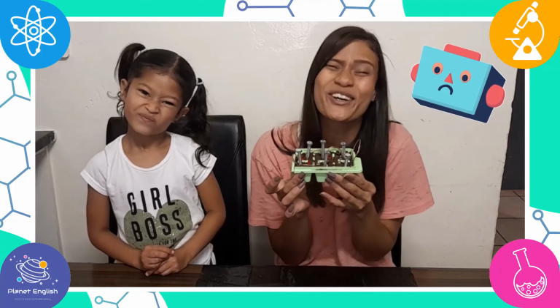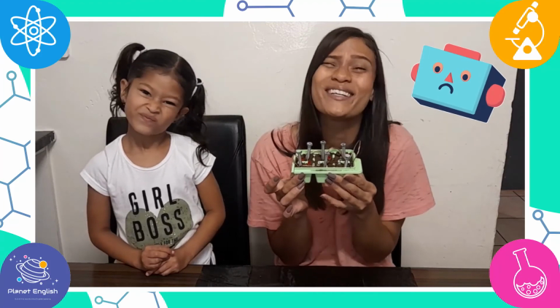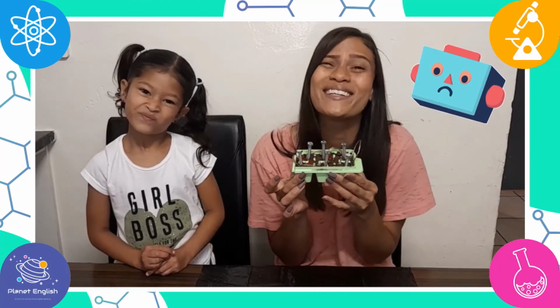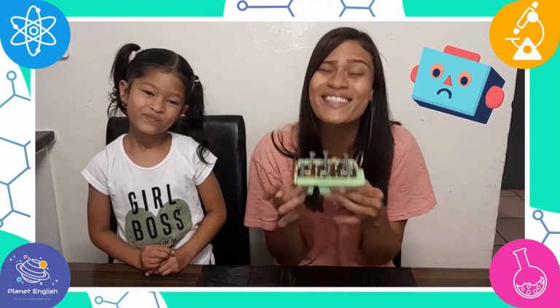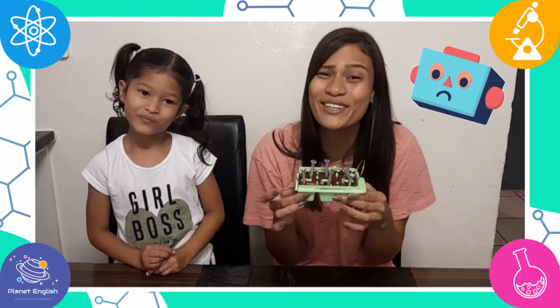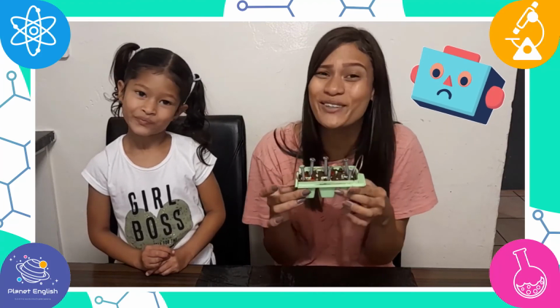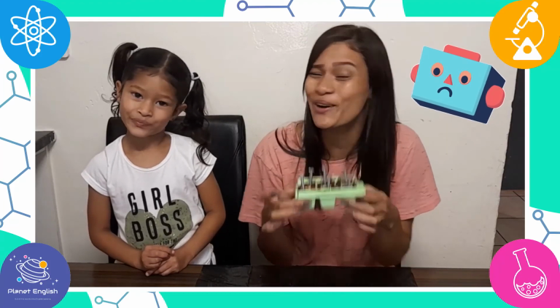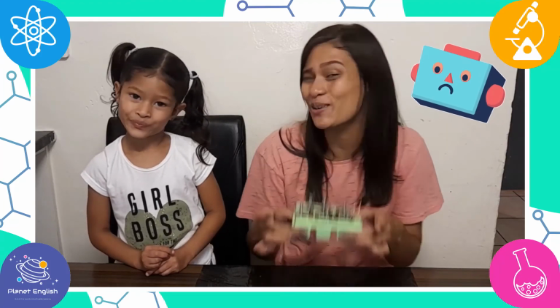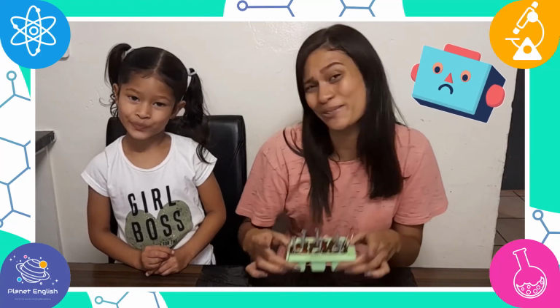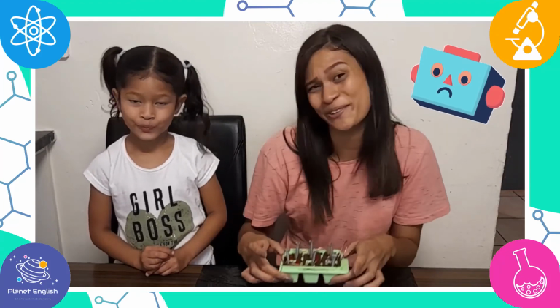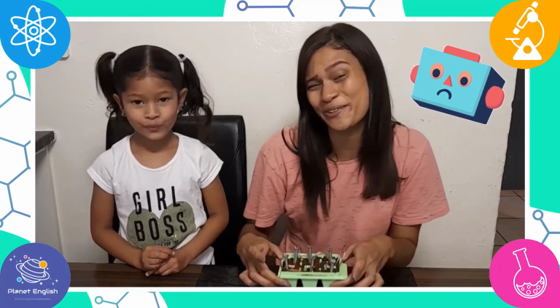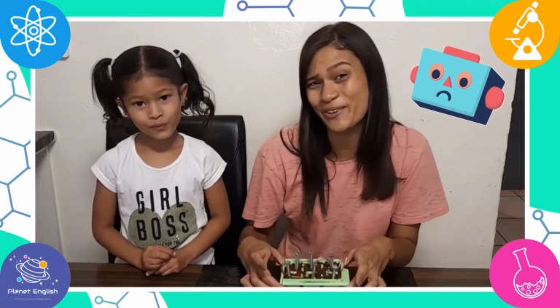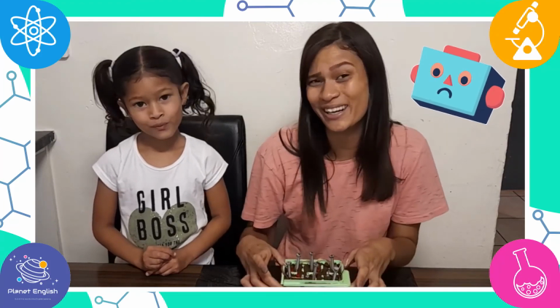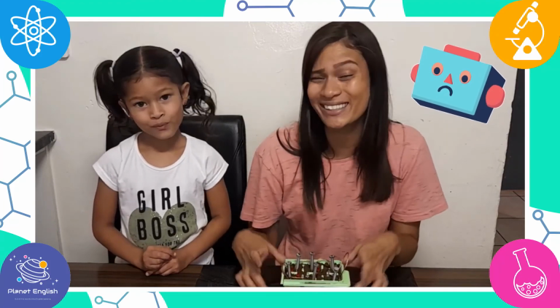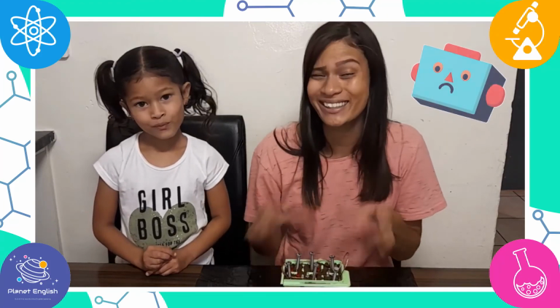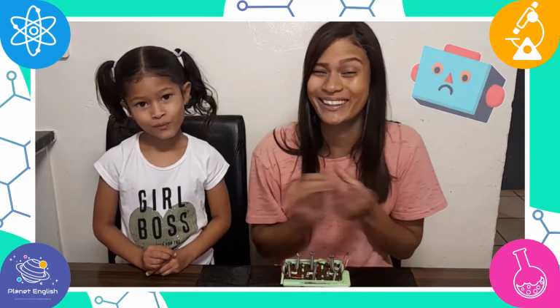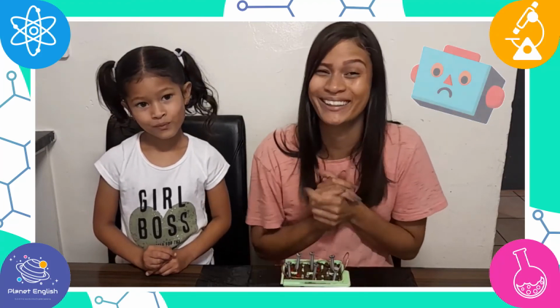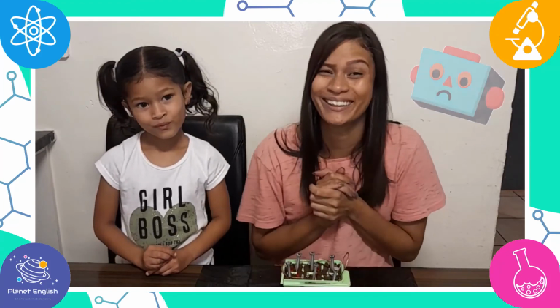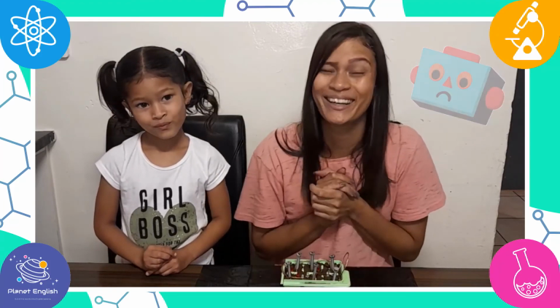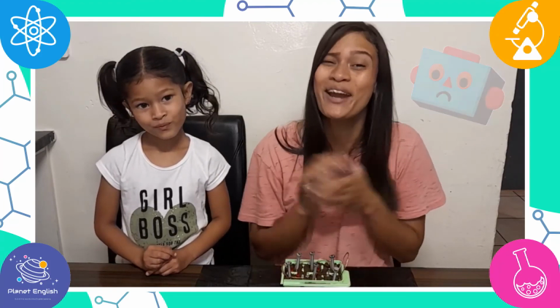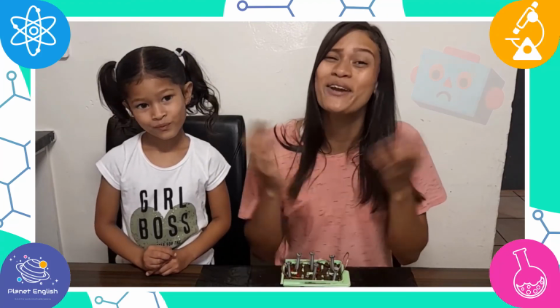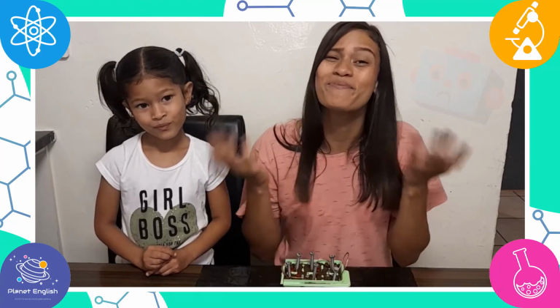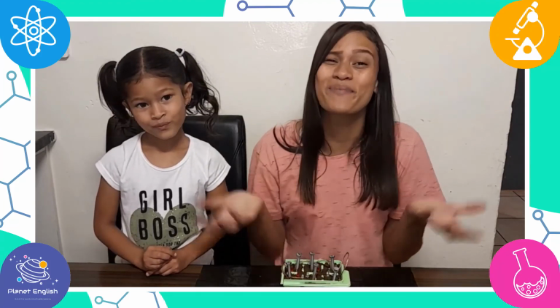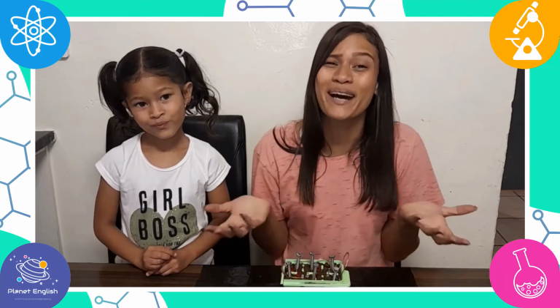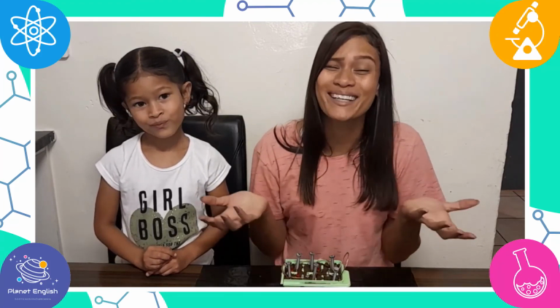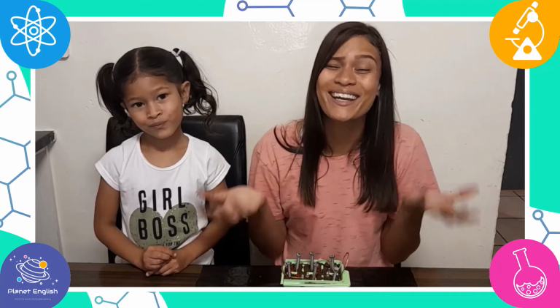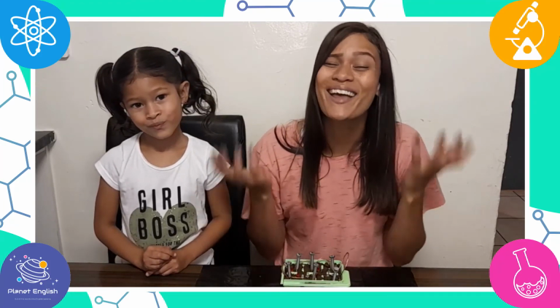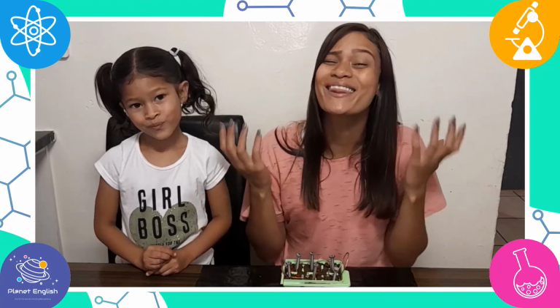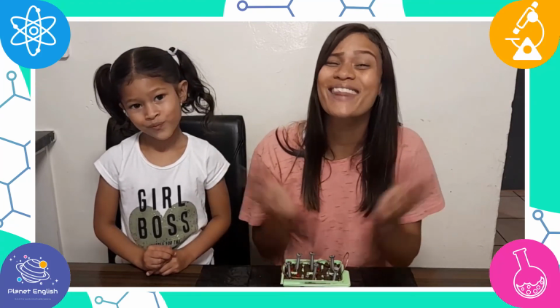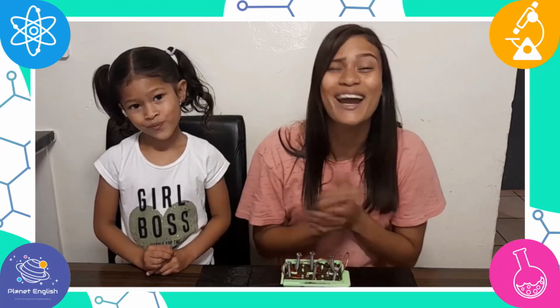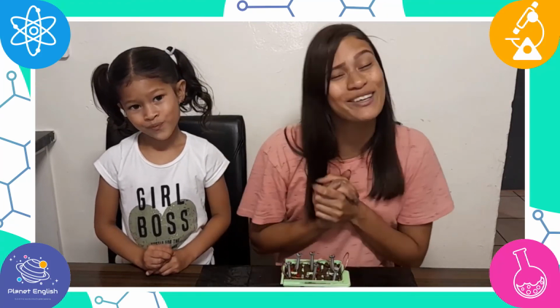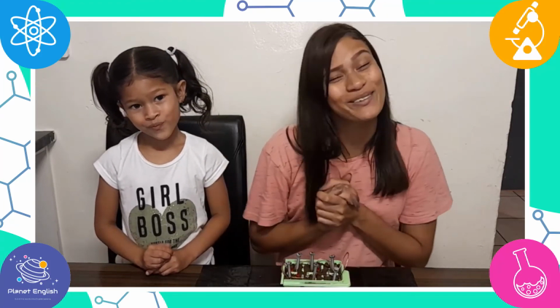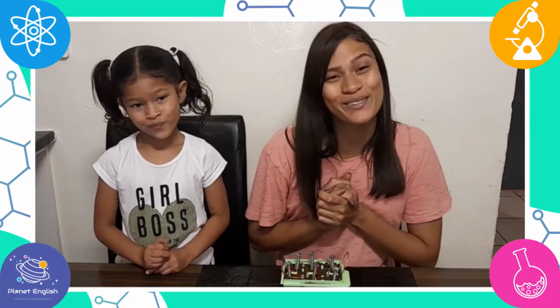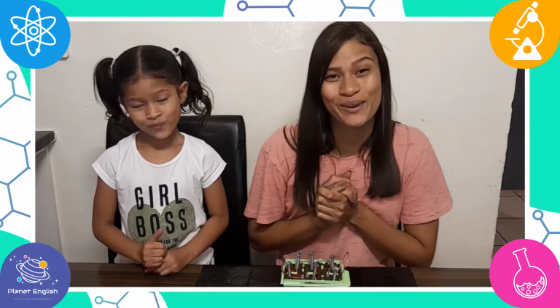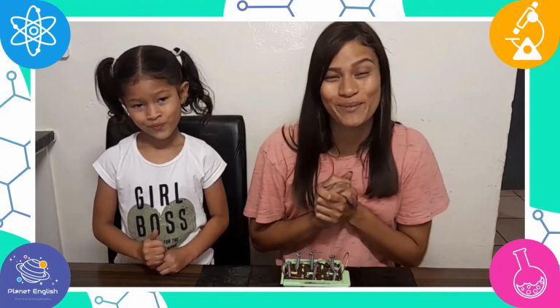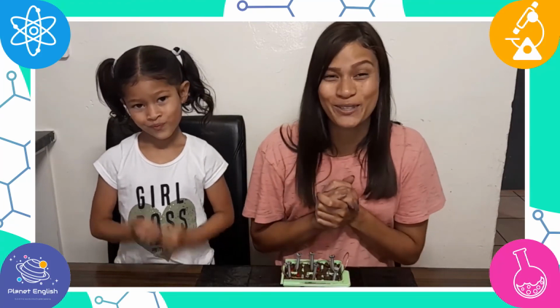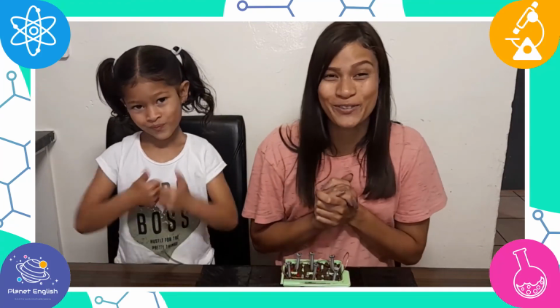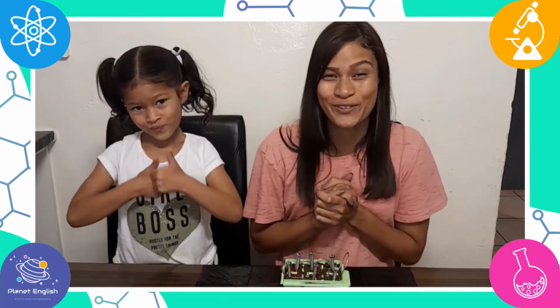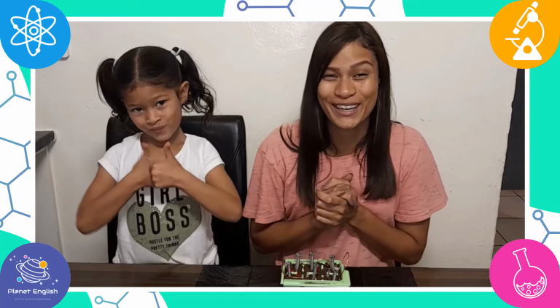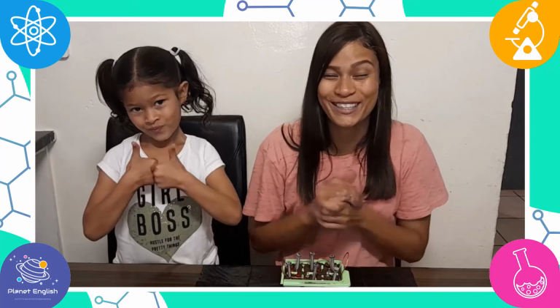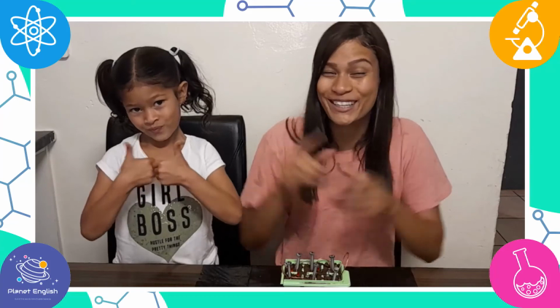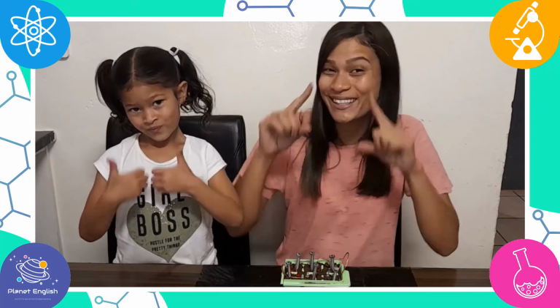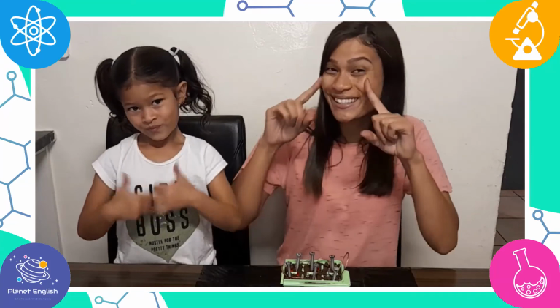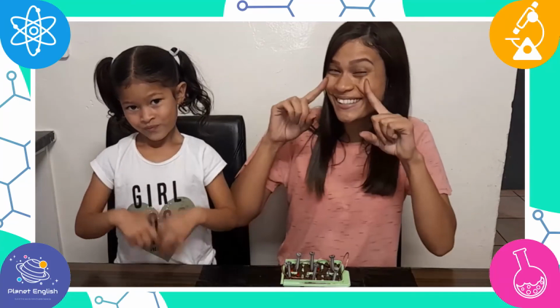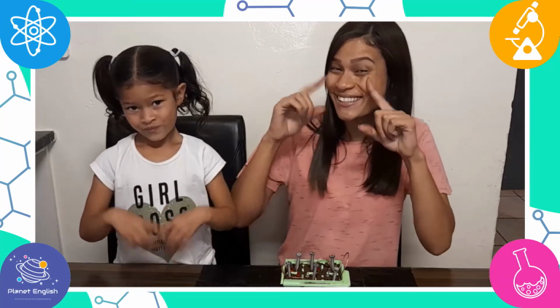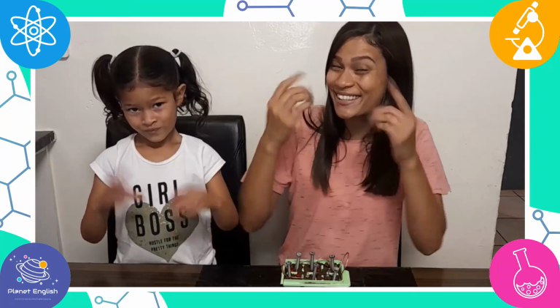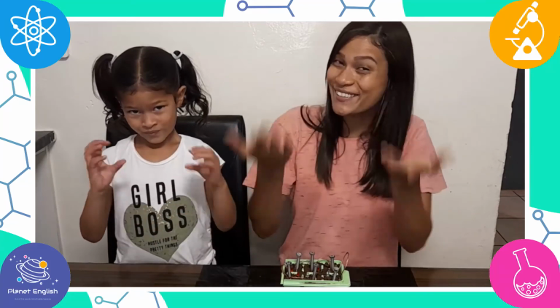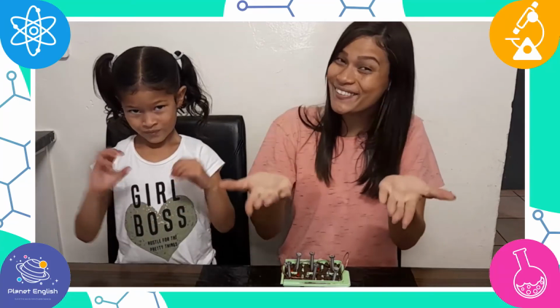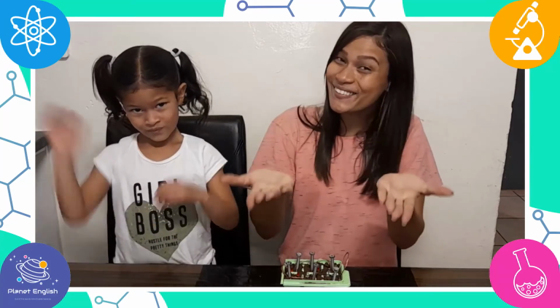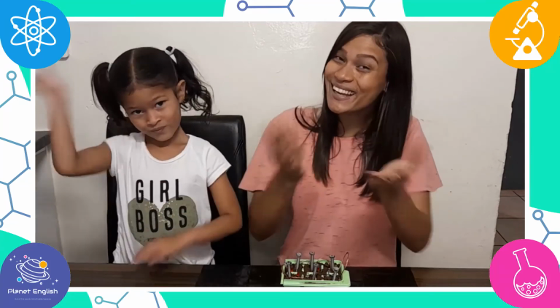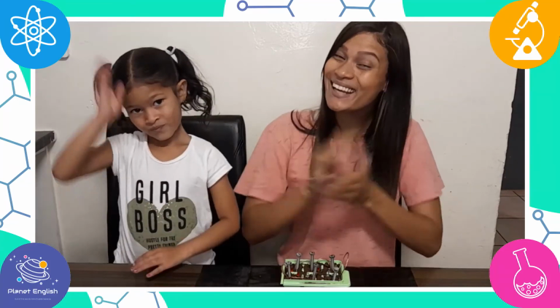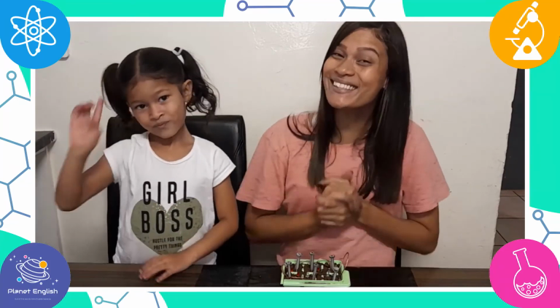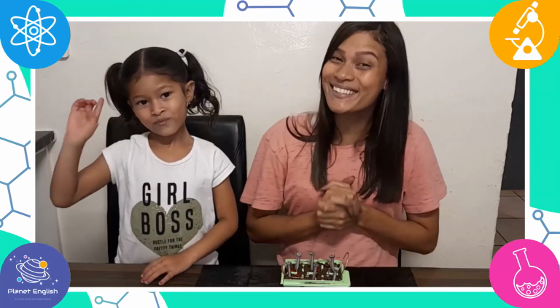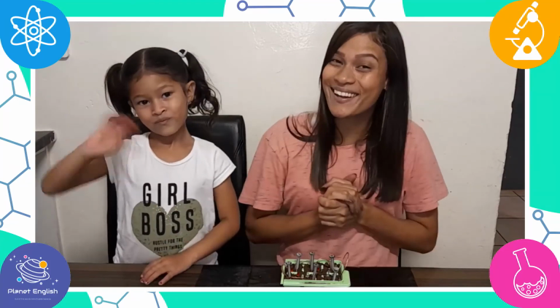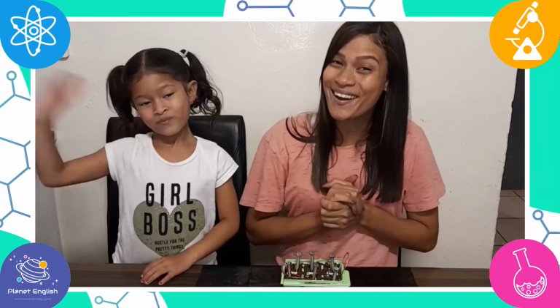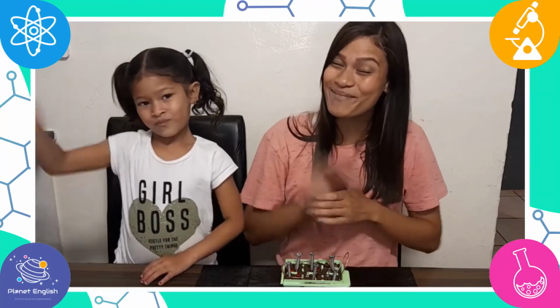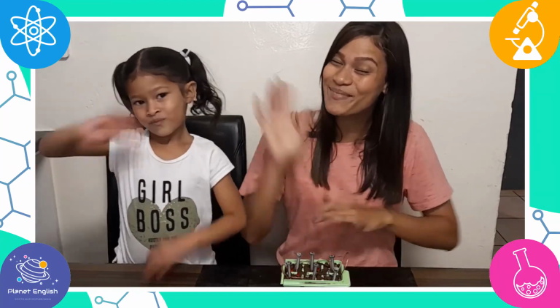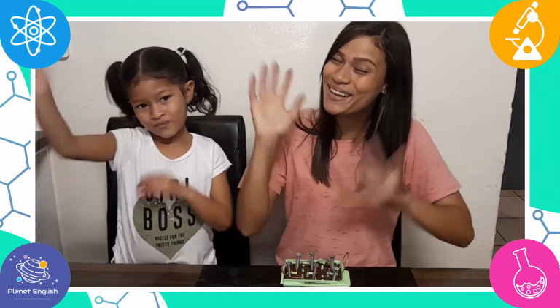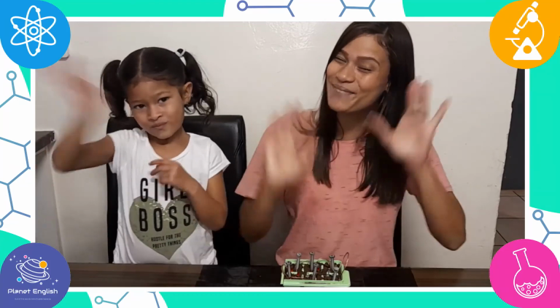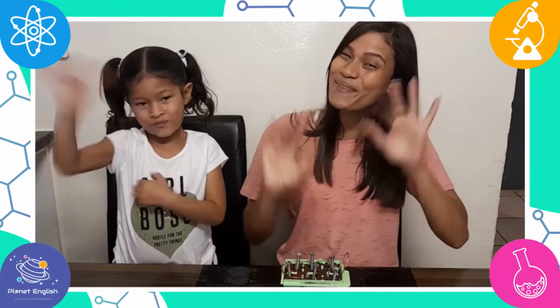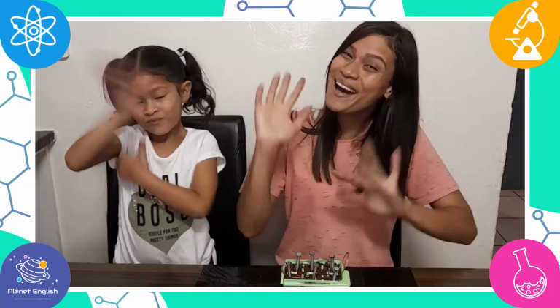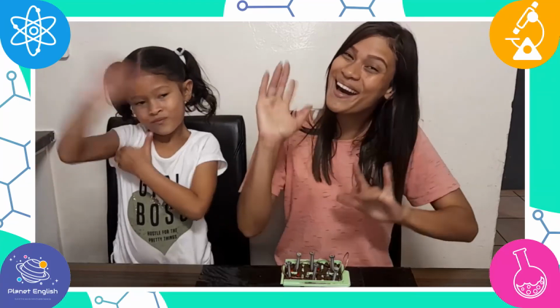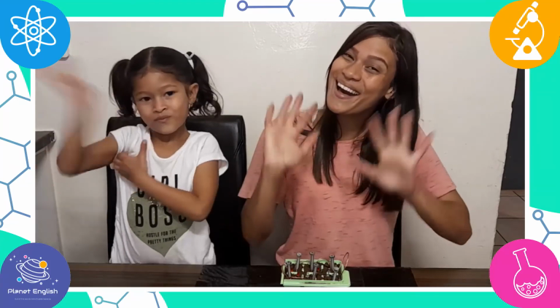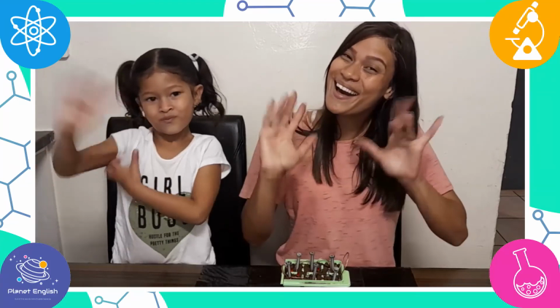So it didn't go so great, but thank you so much for watching. See you all next time. Goodbye!